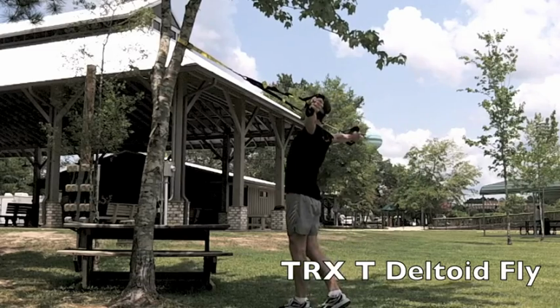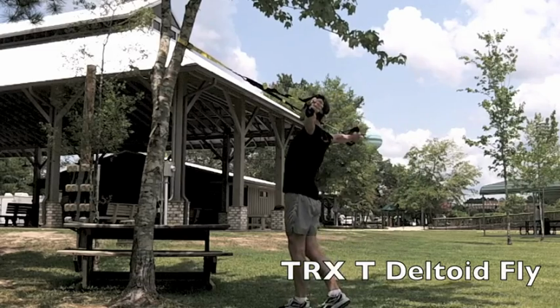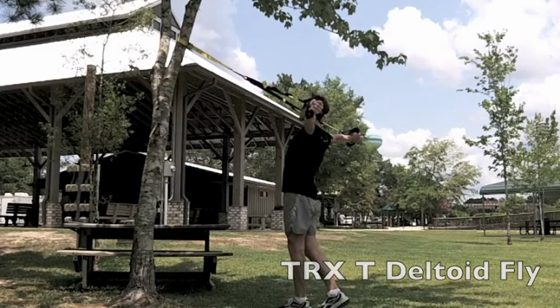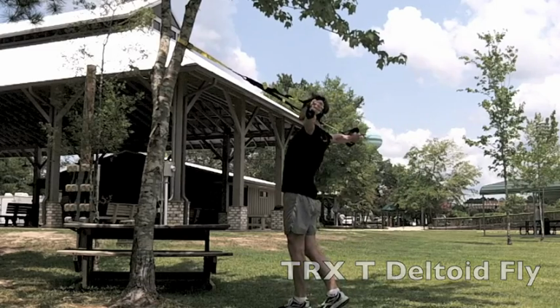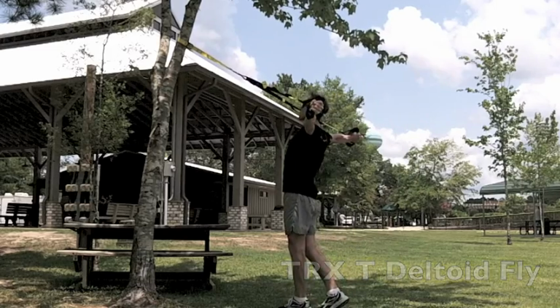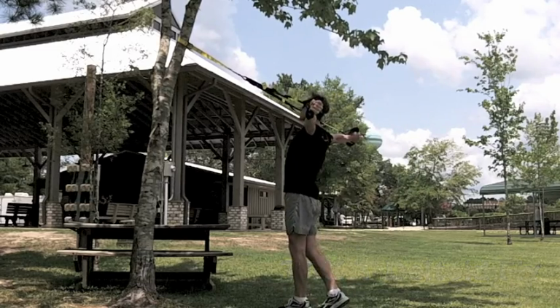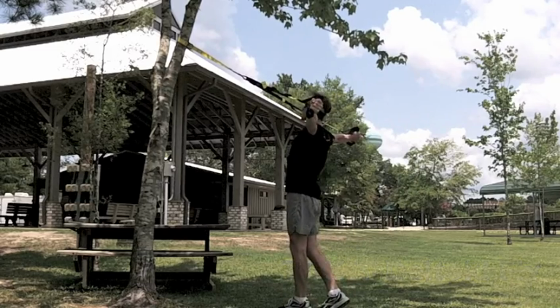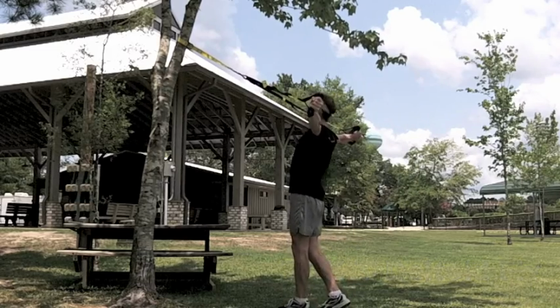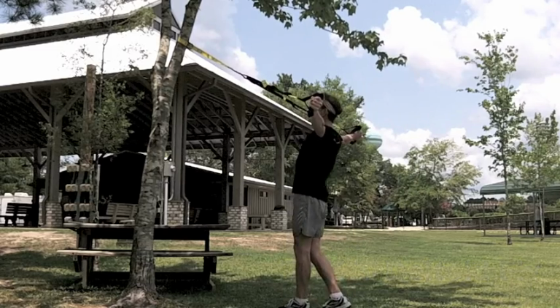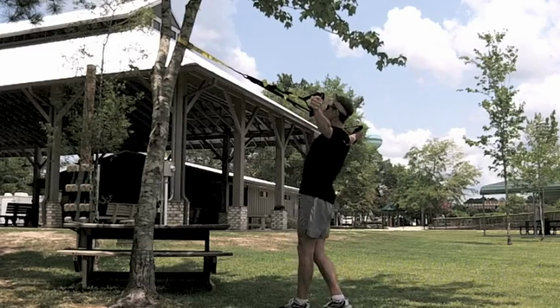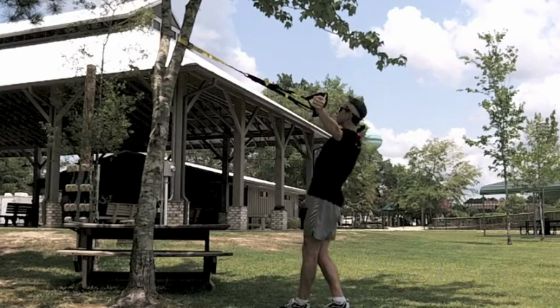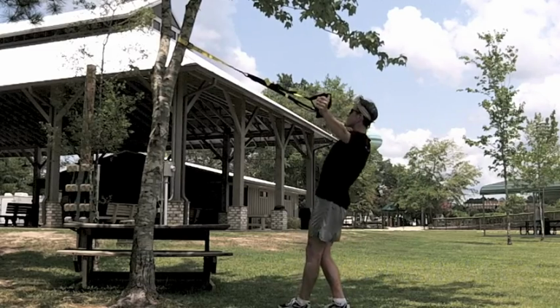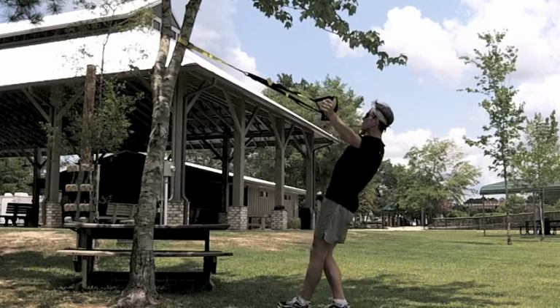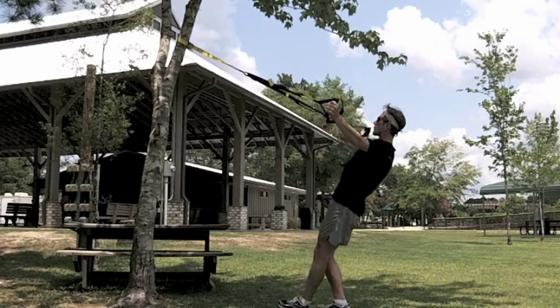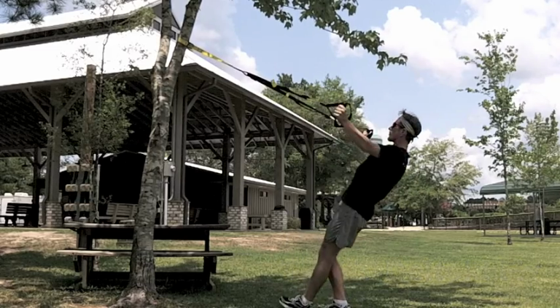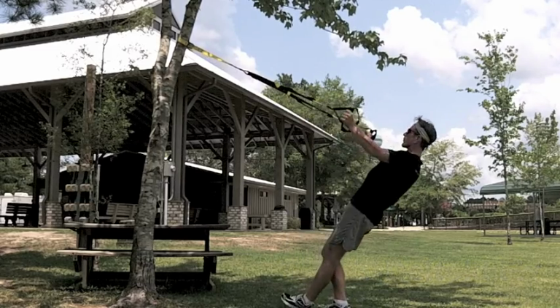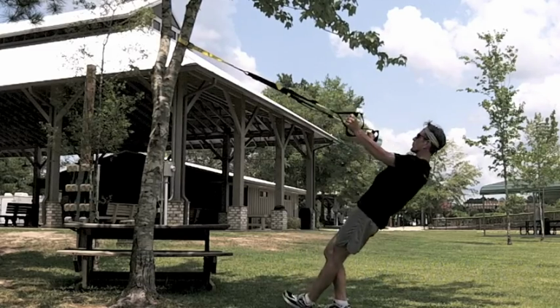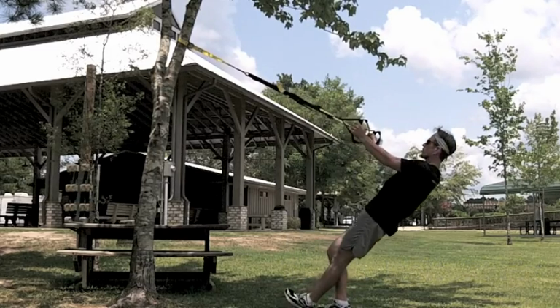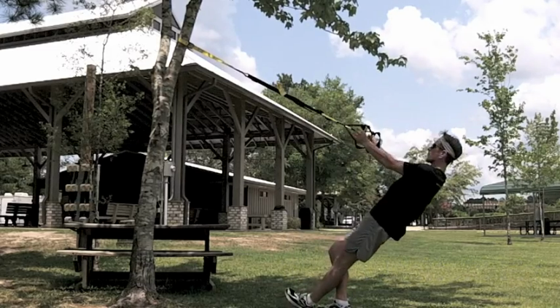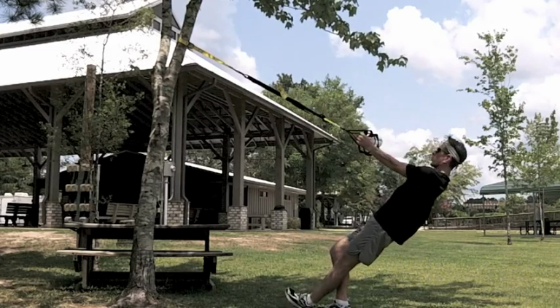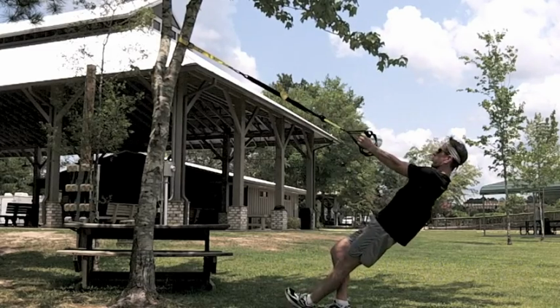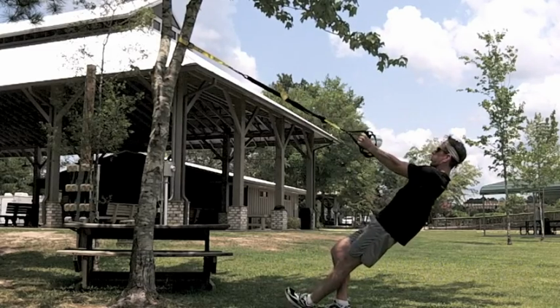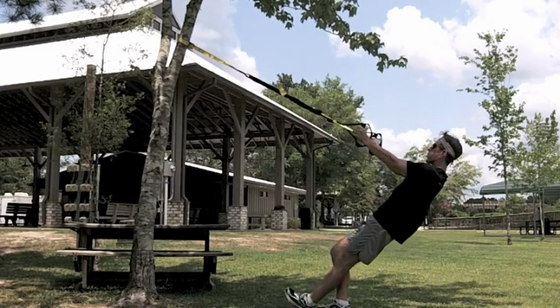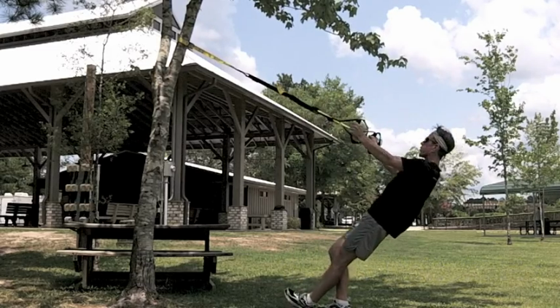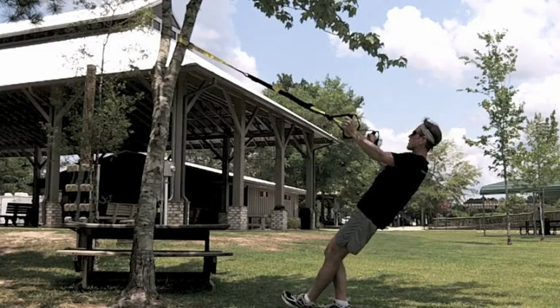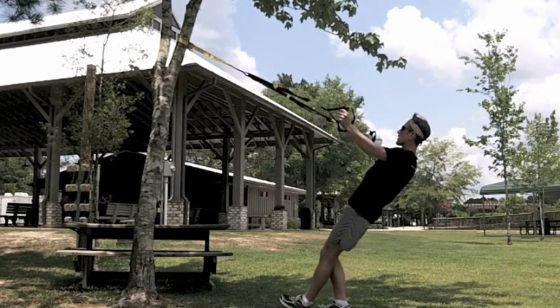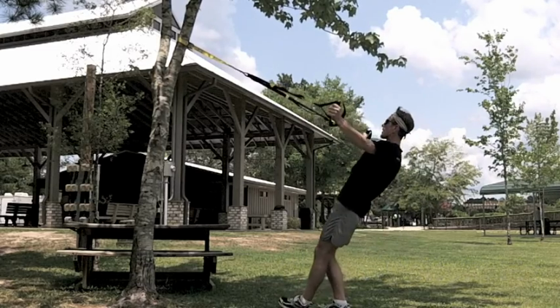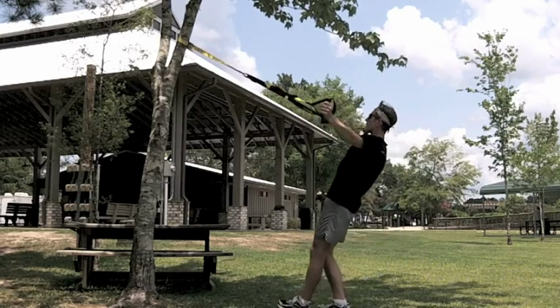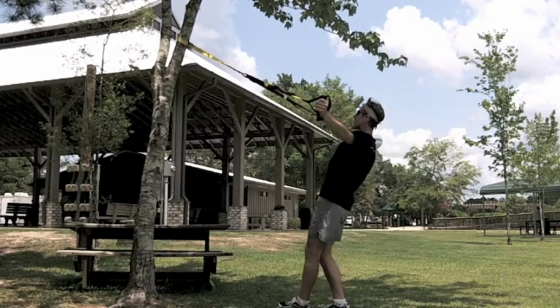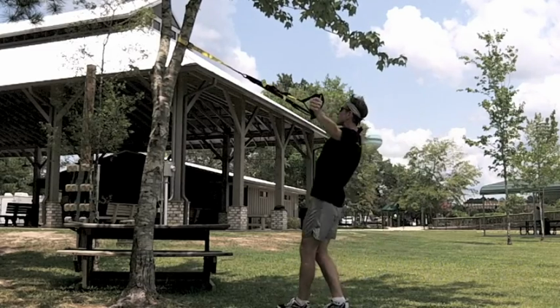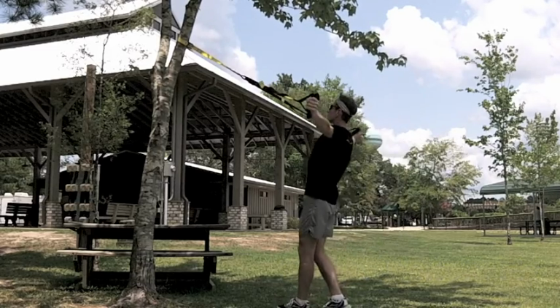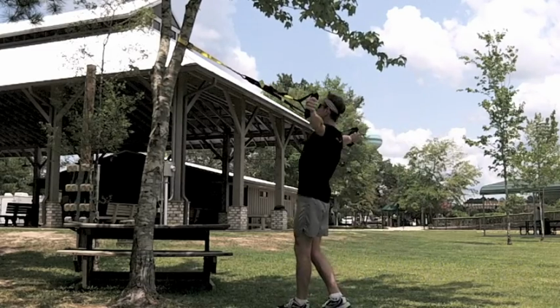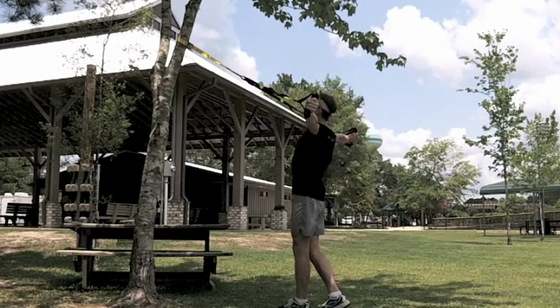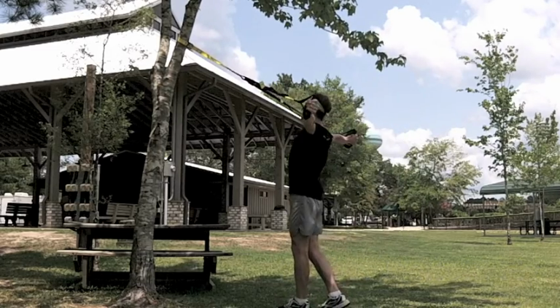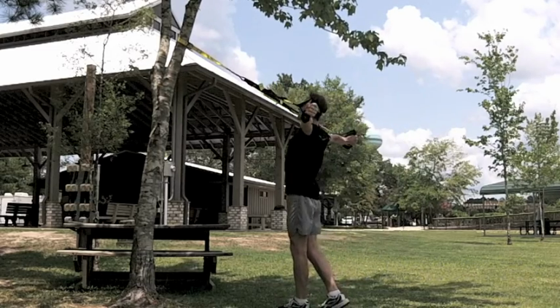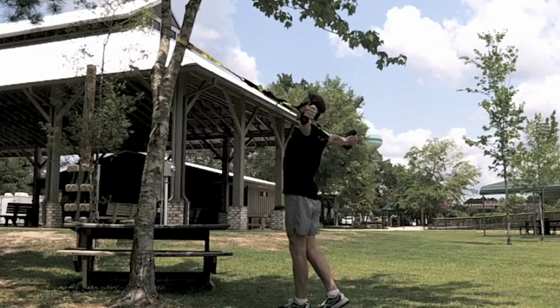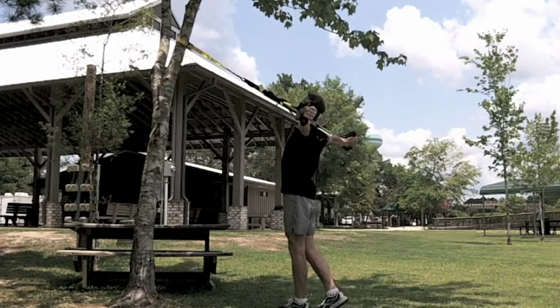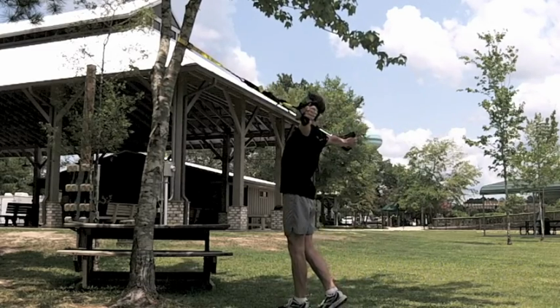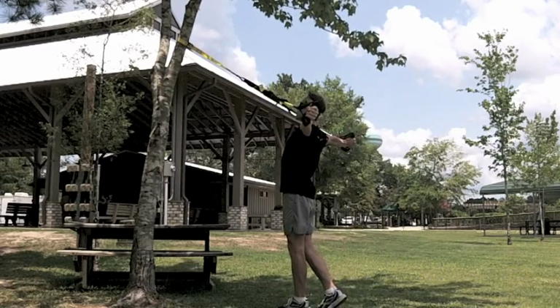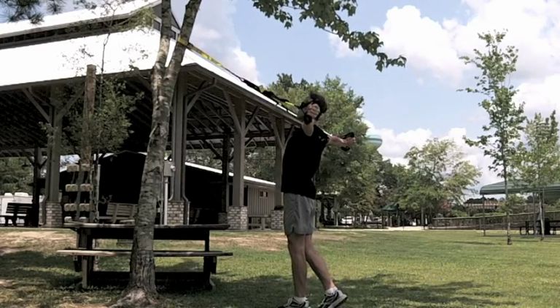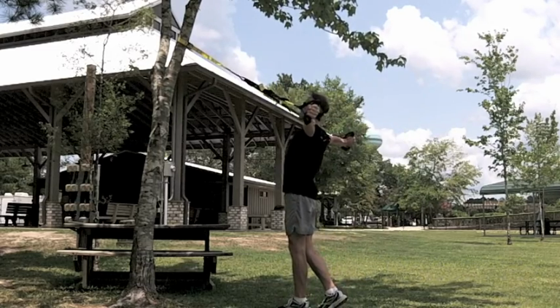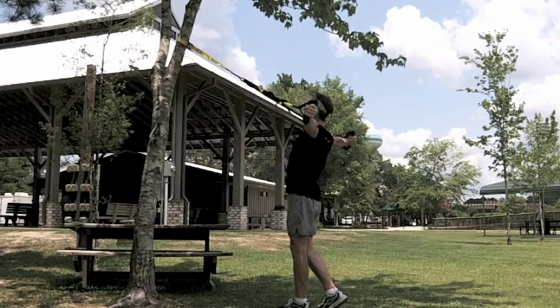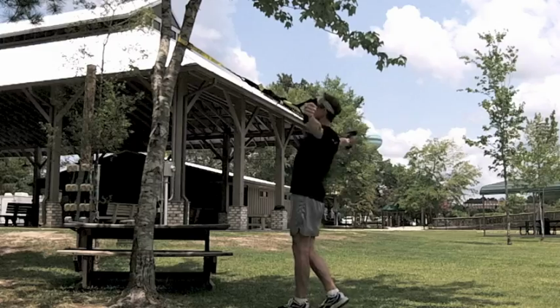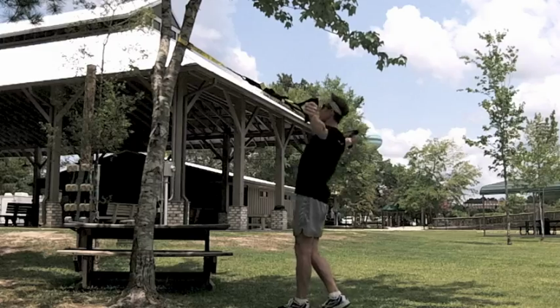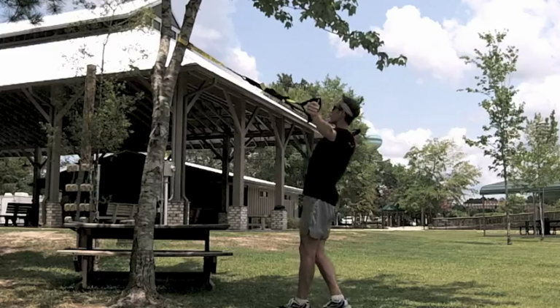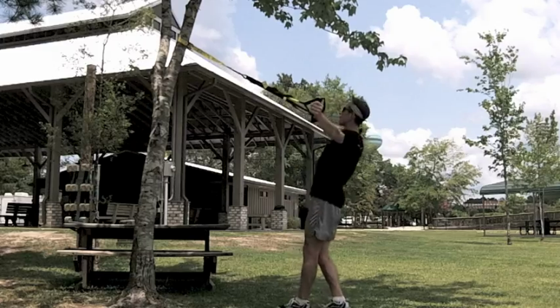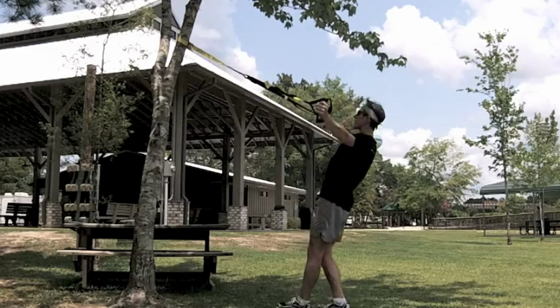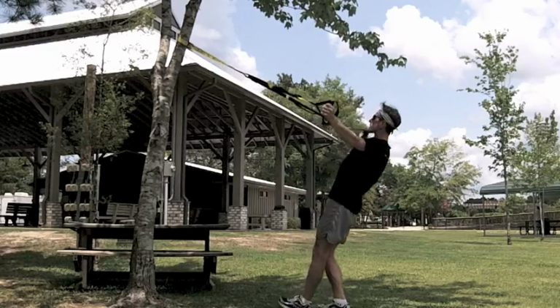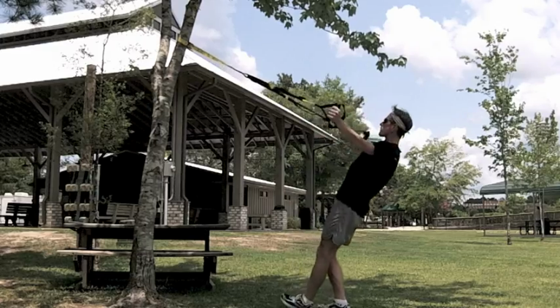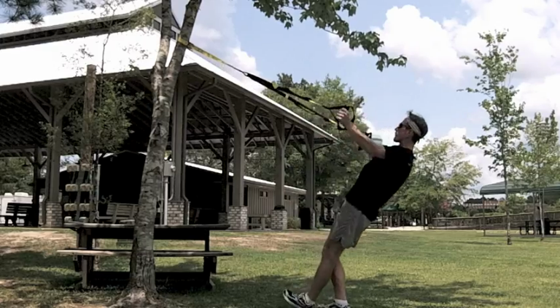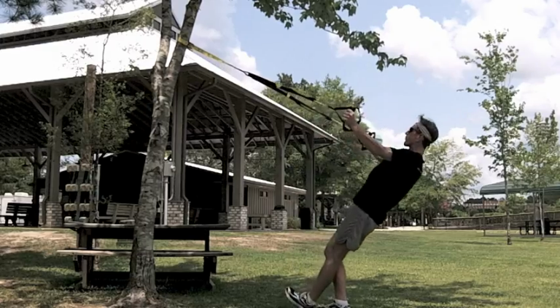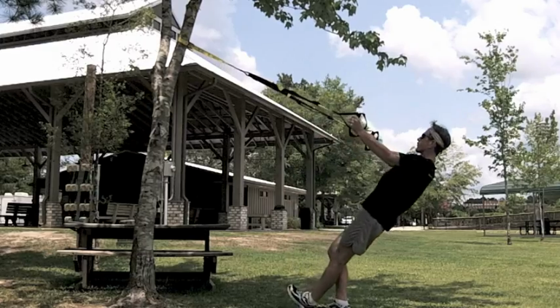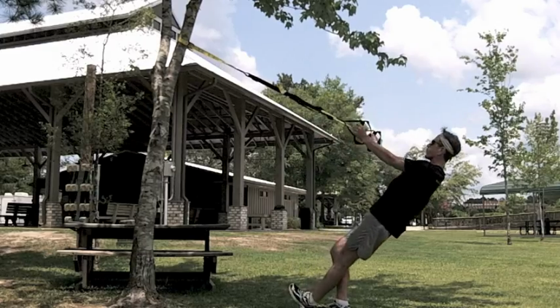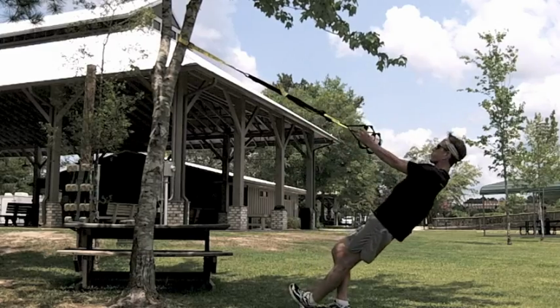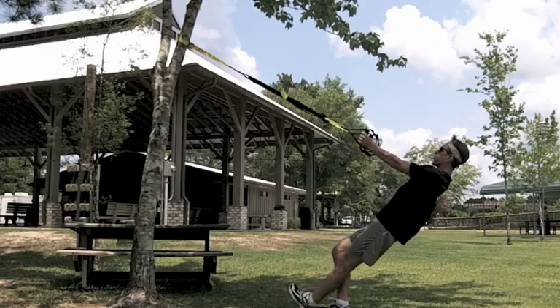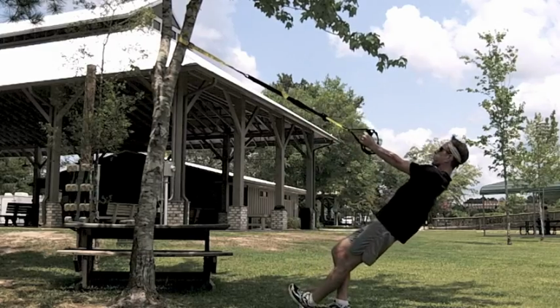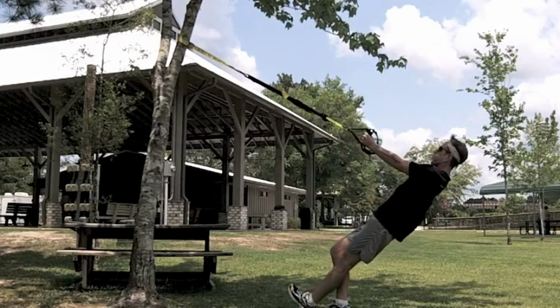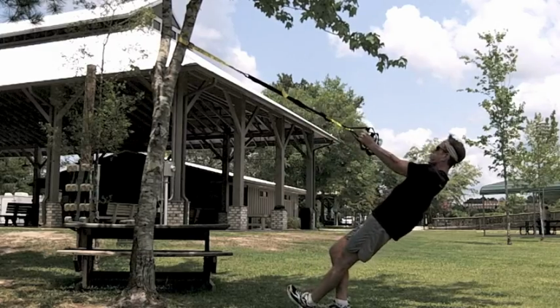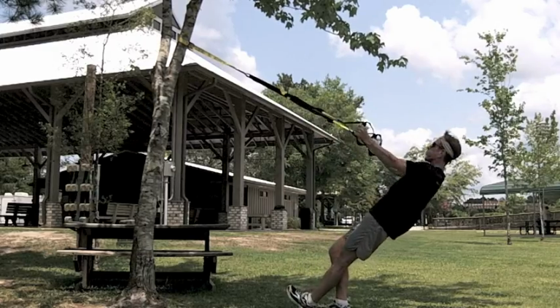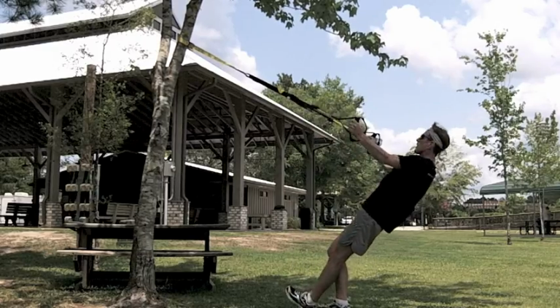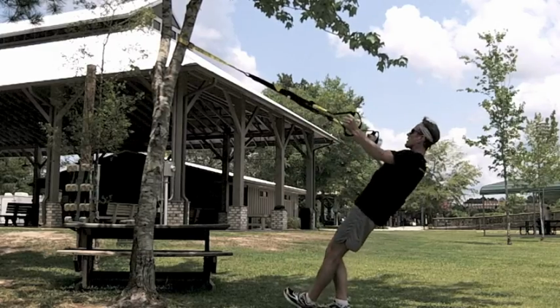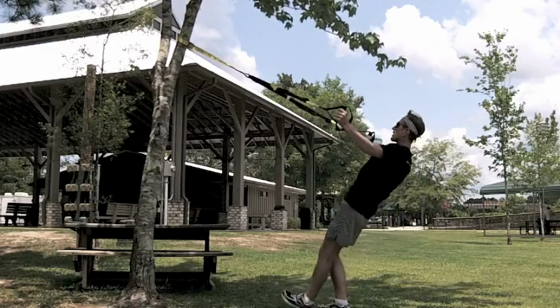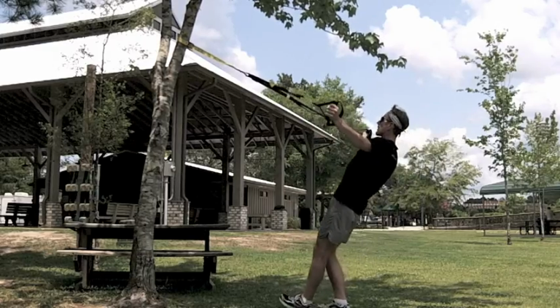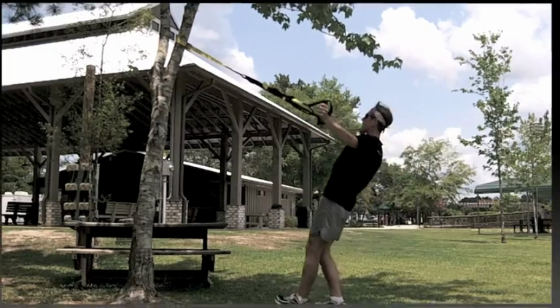I'm facing the anchor point, body position 45 degrees, and my feet are in an offset position, one directly in front of the other.